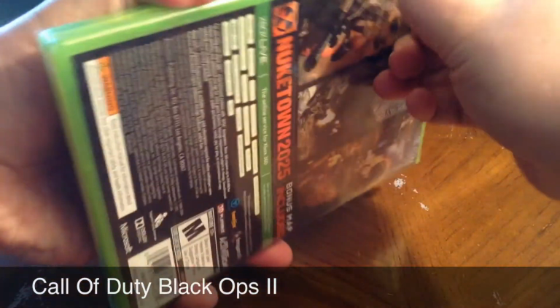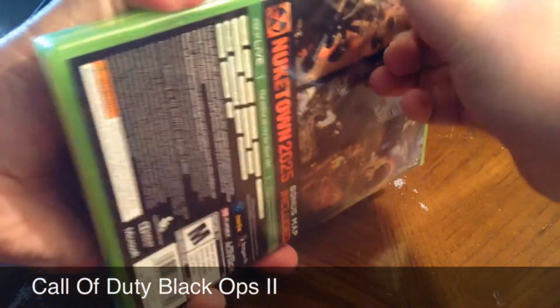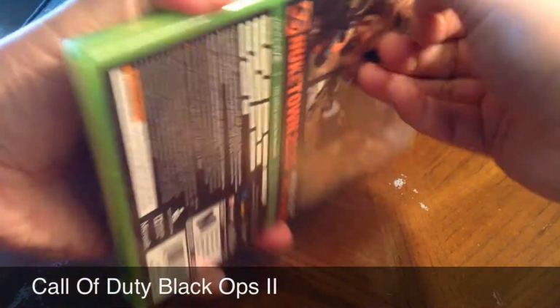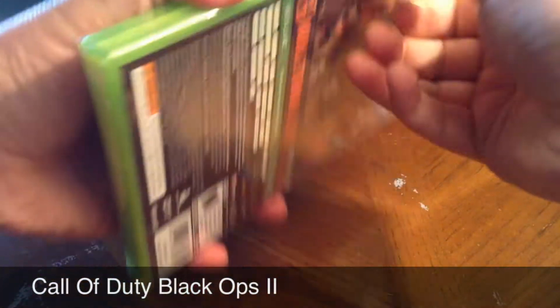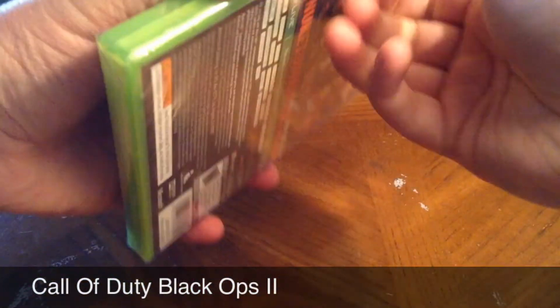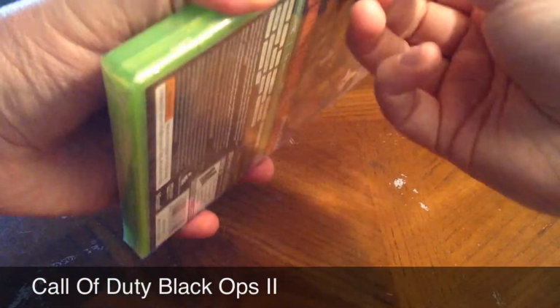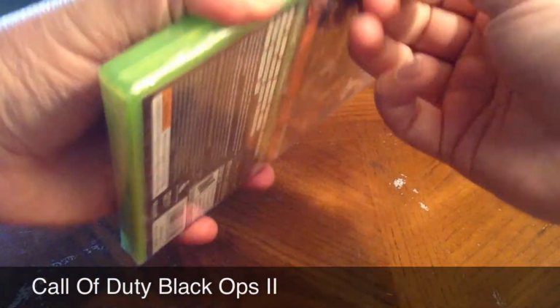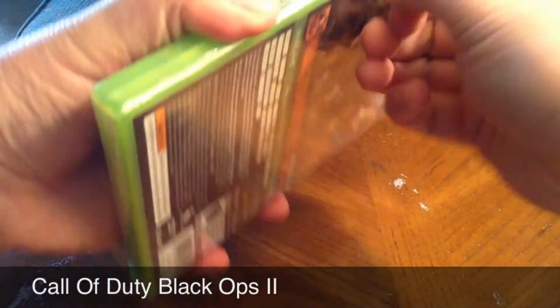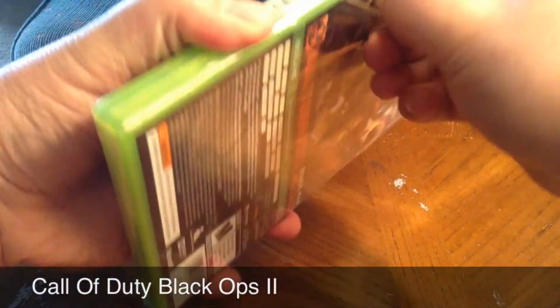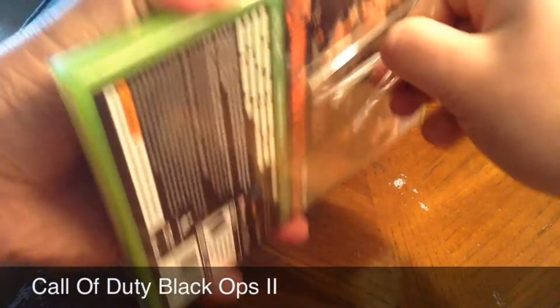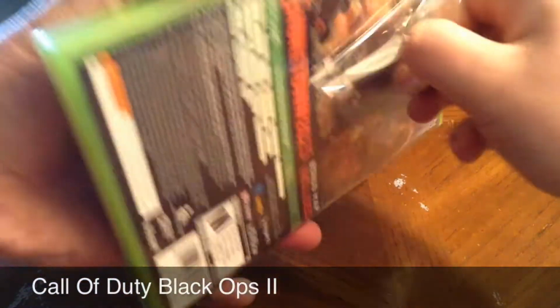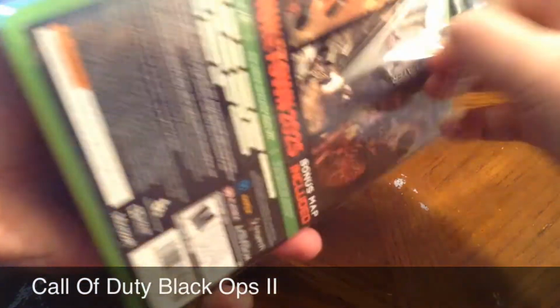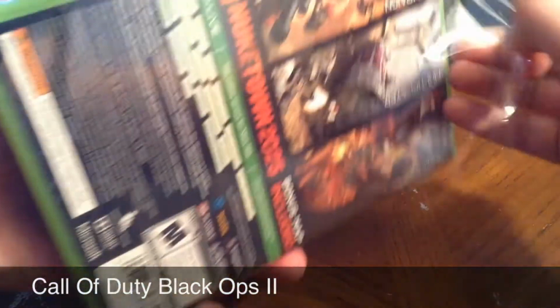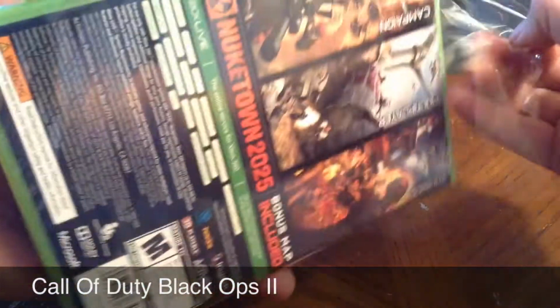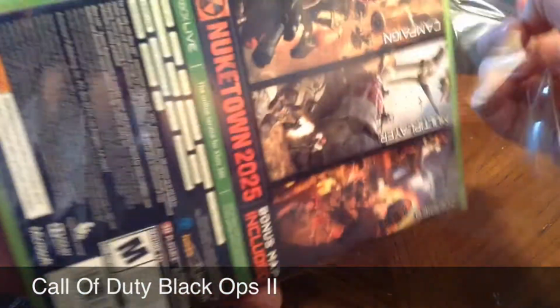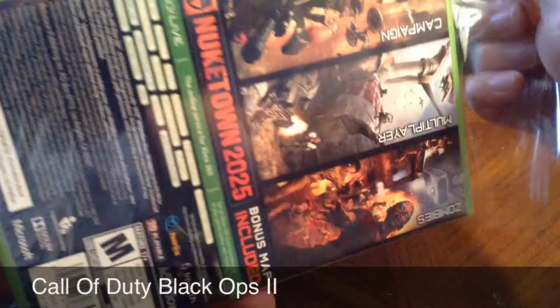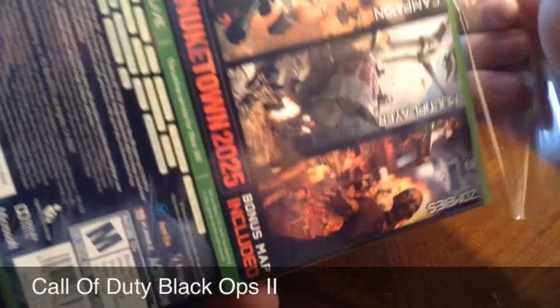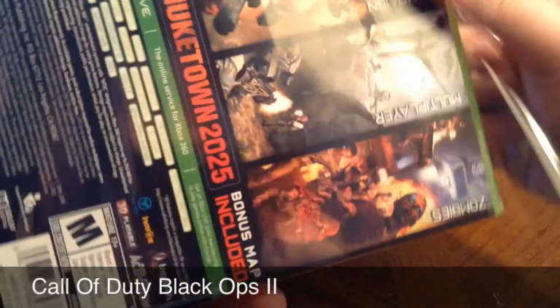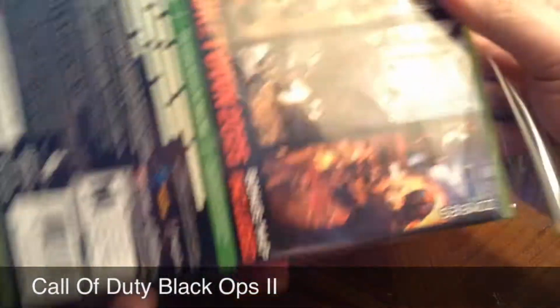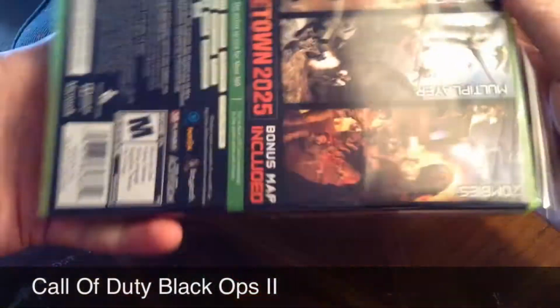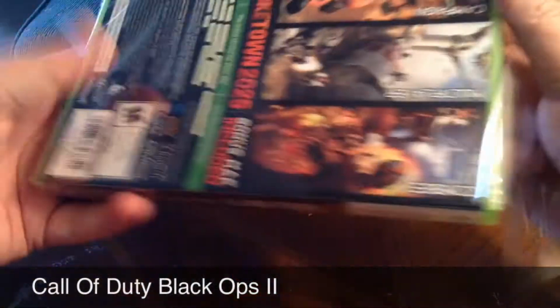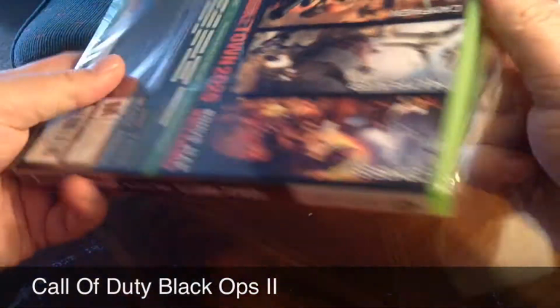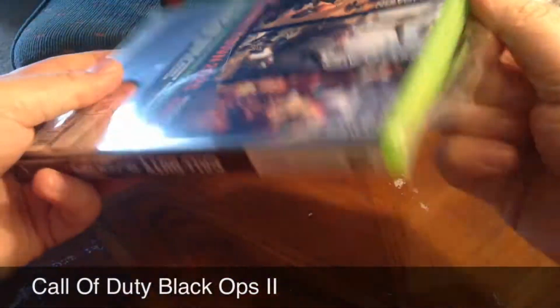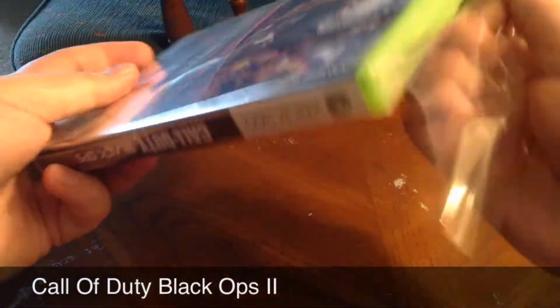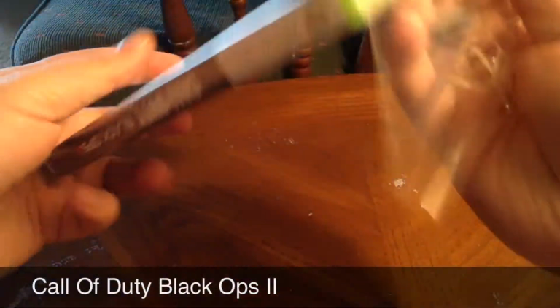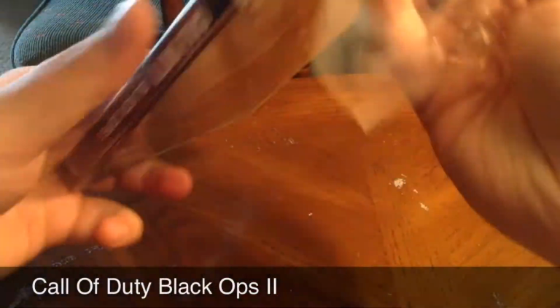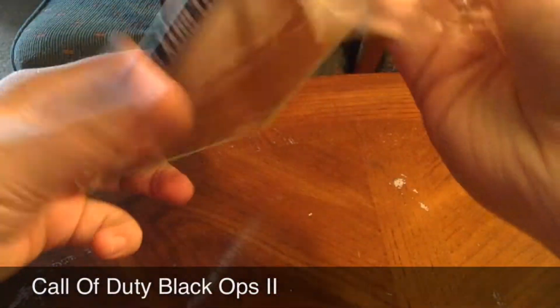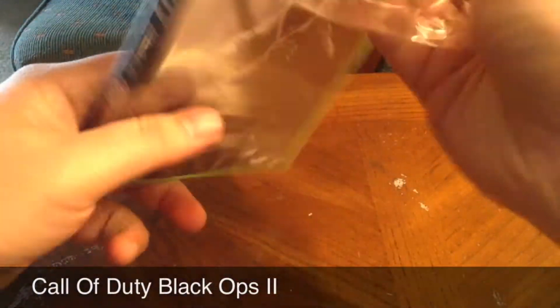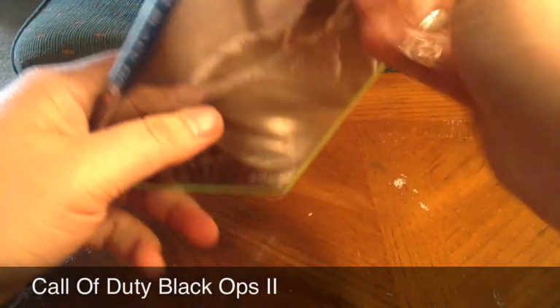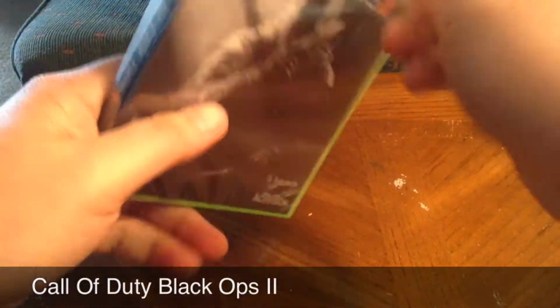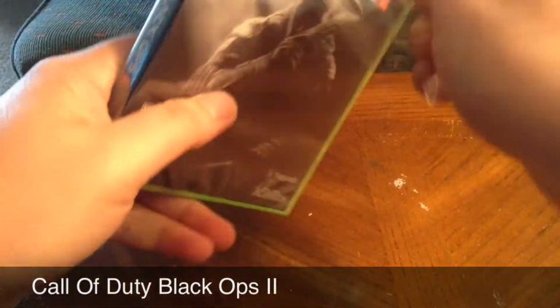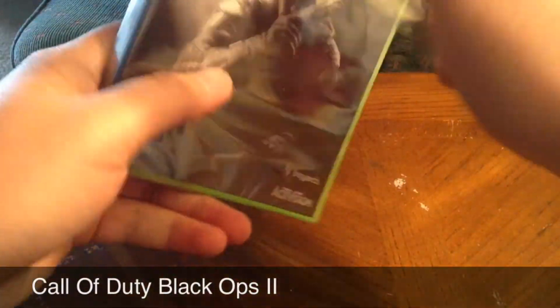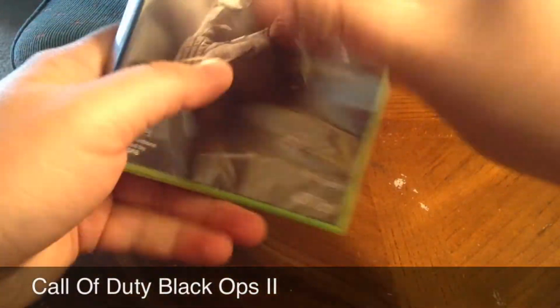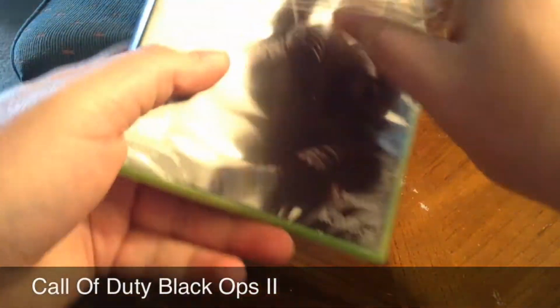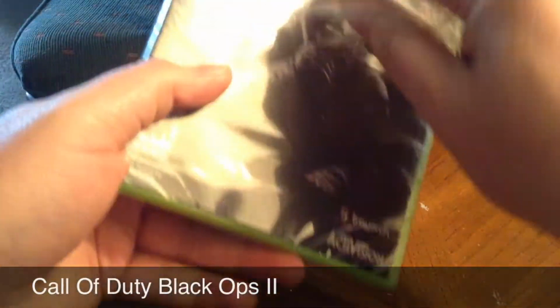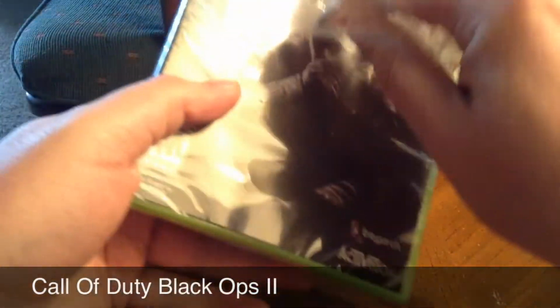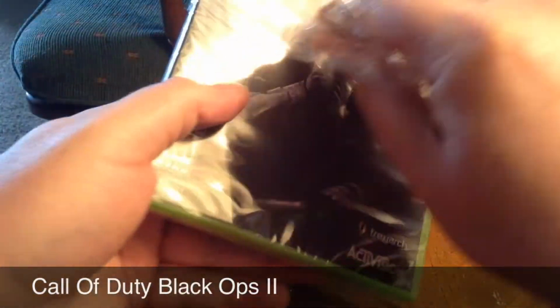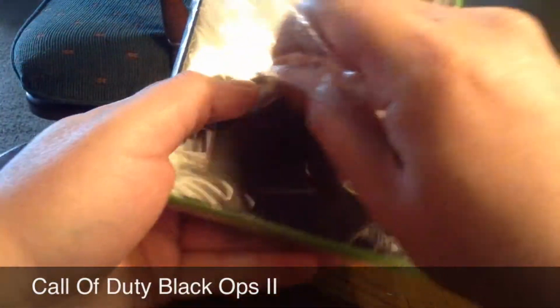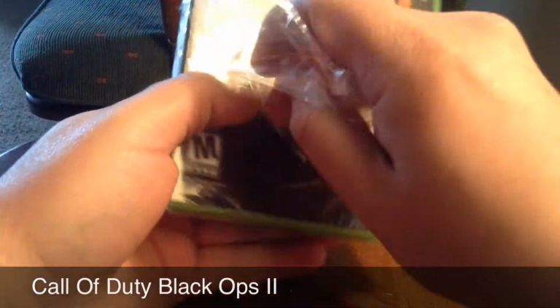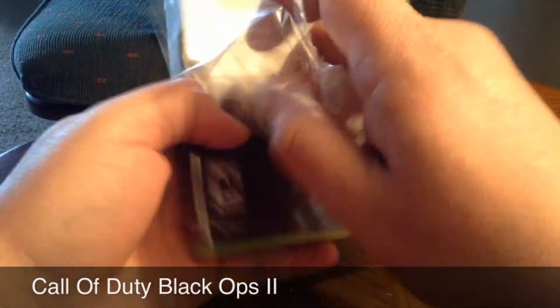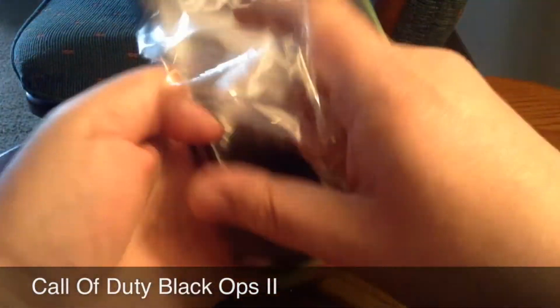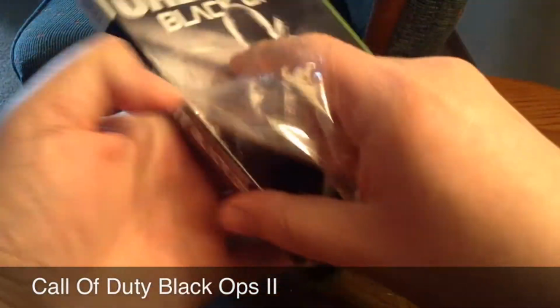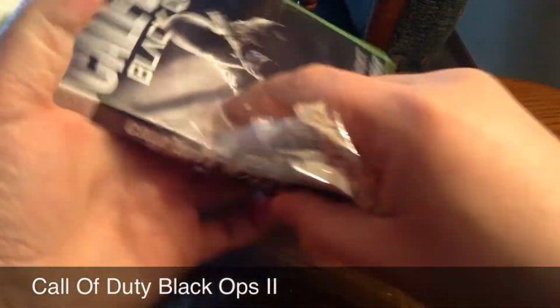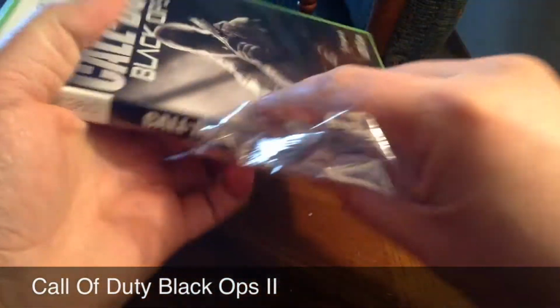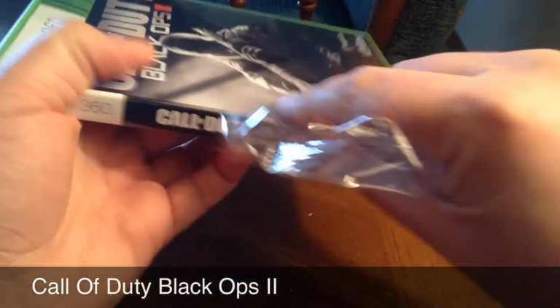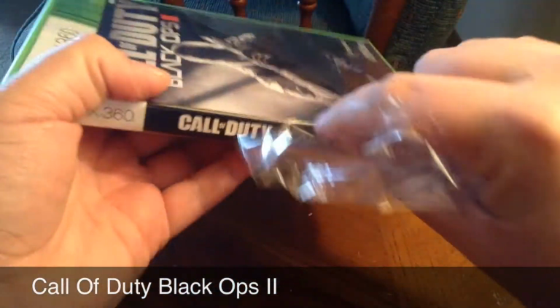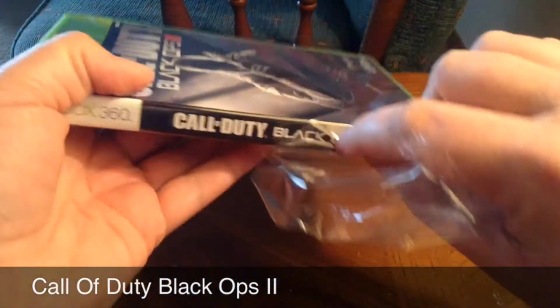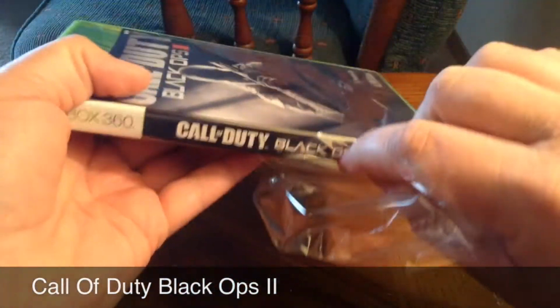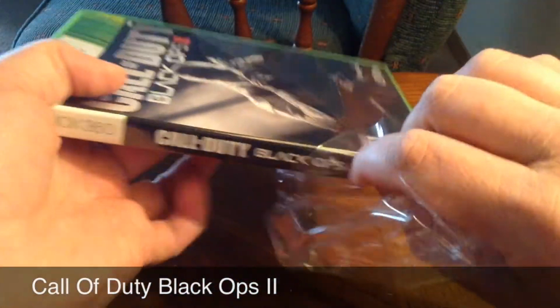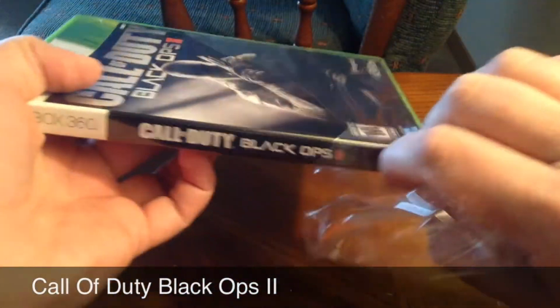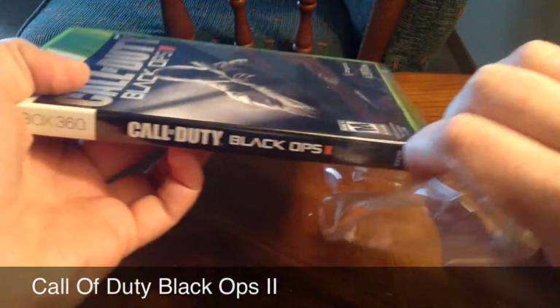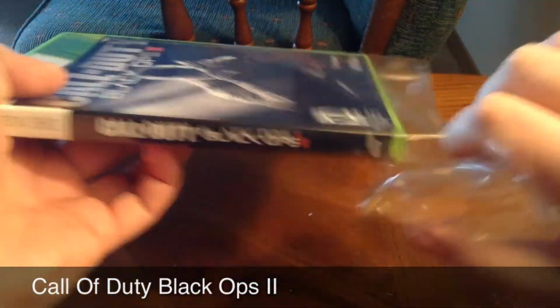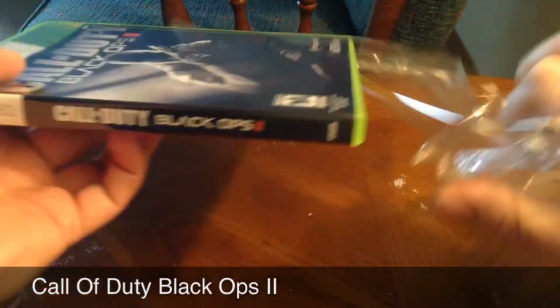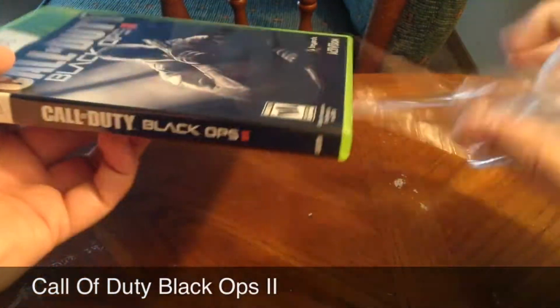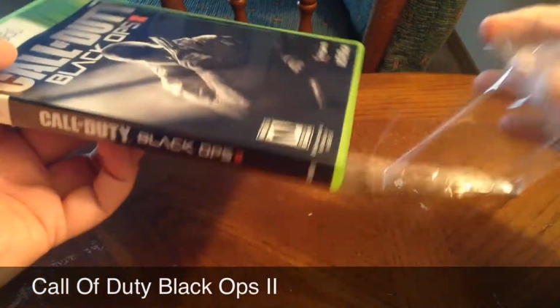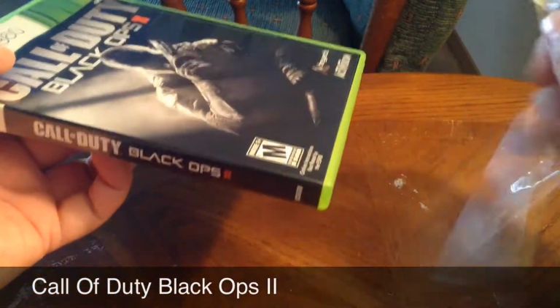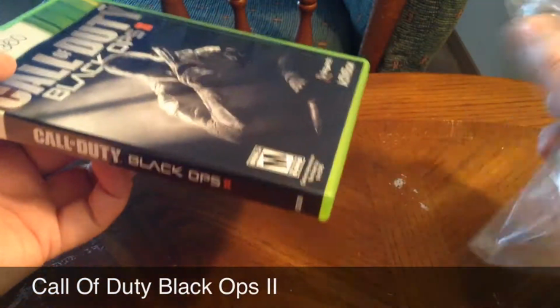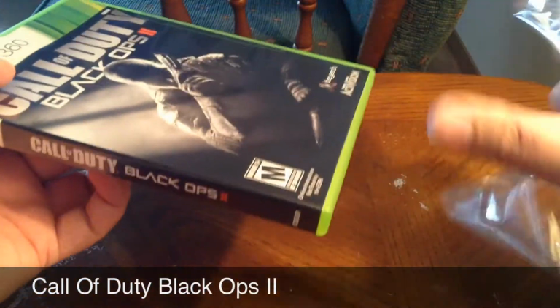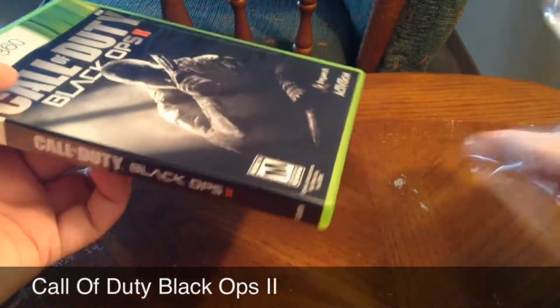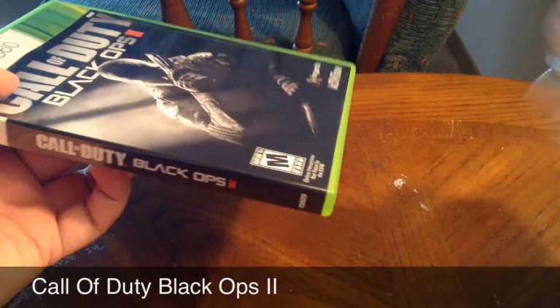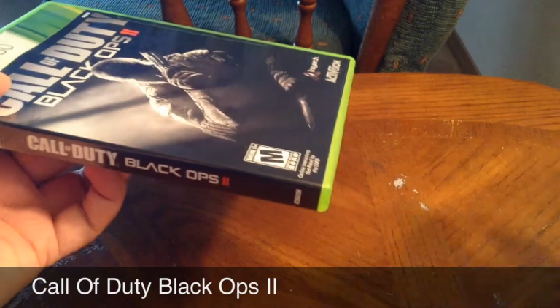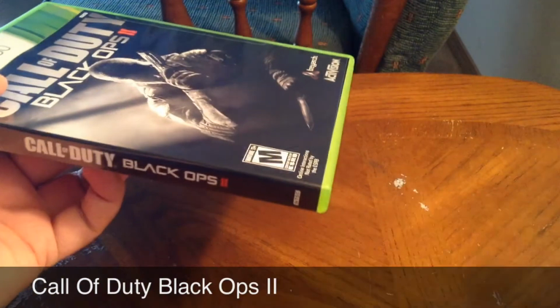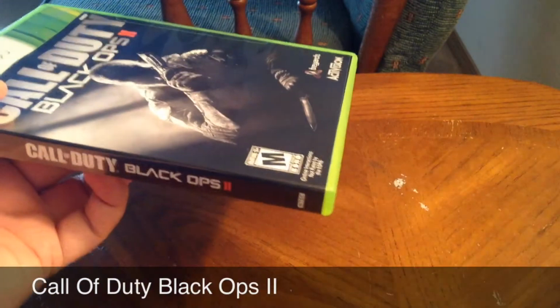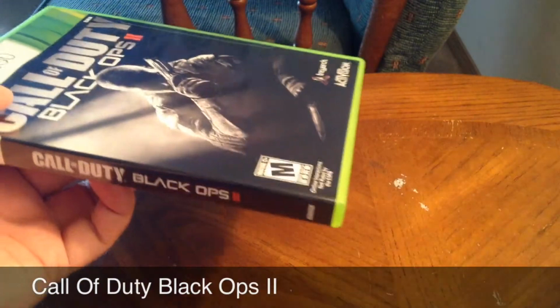Then I had to damn near rip it. There we go. Alright, now the plastic came off good.